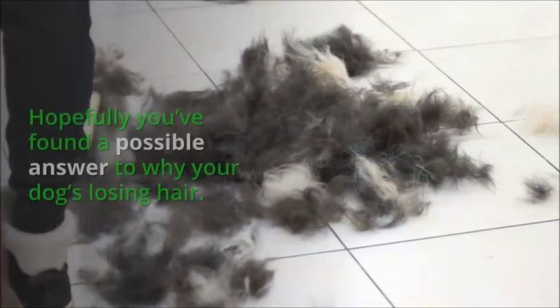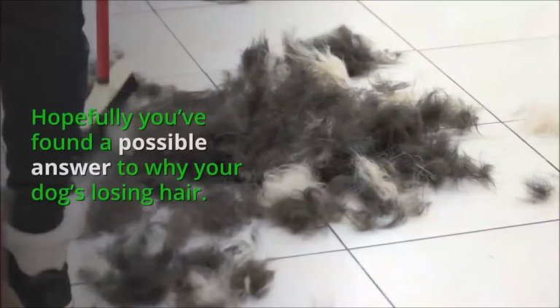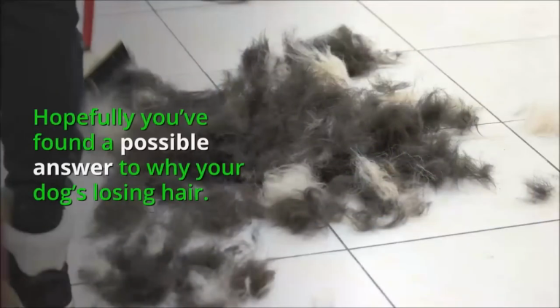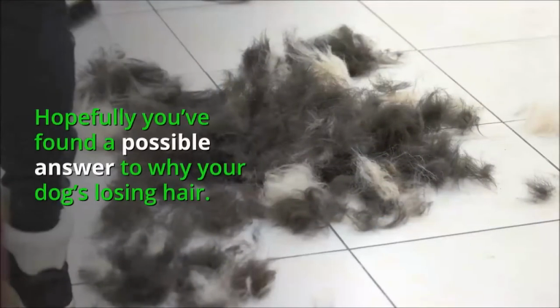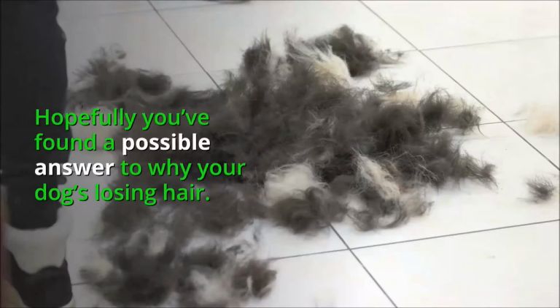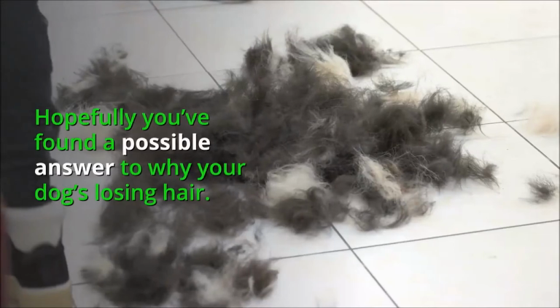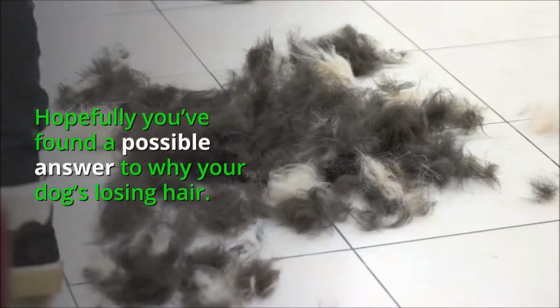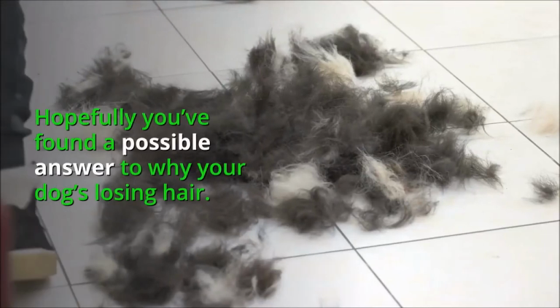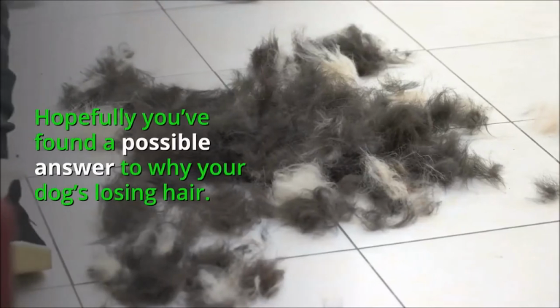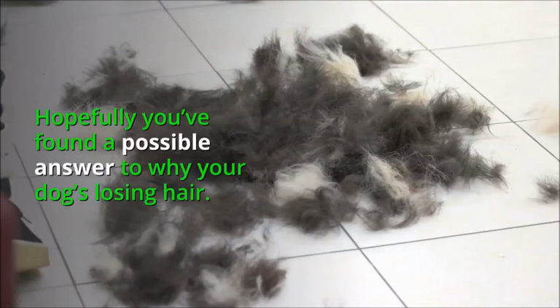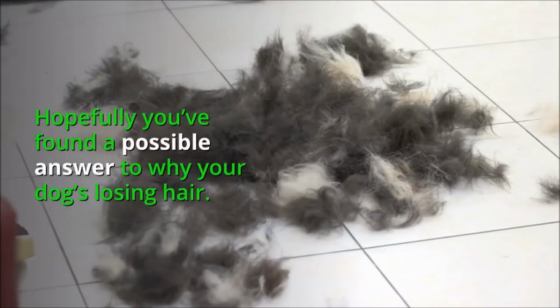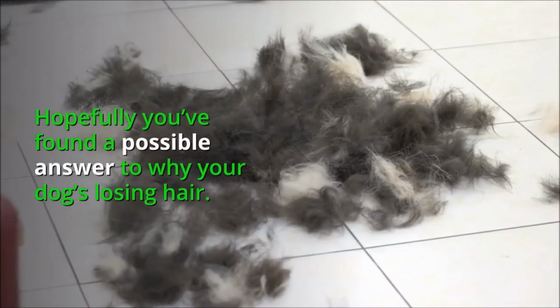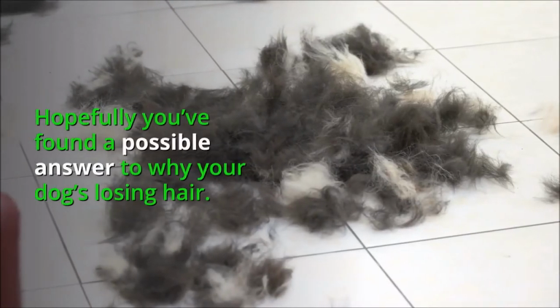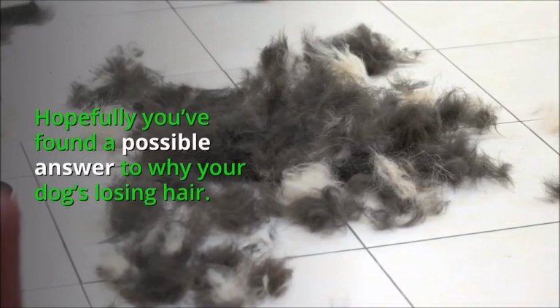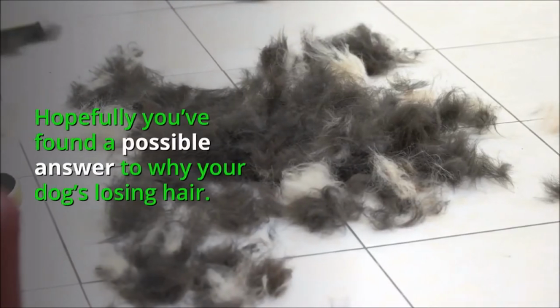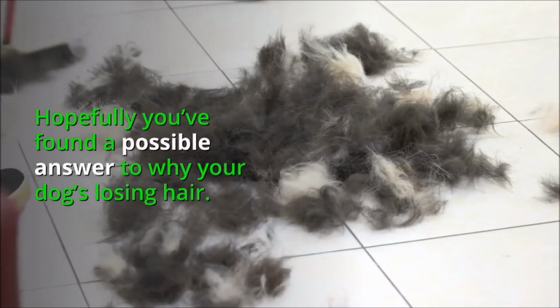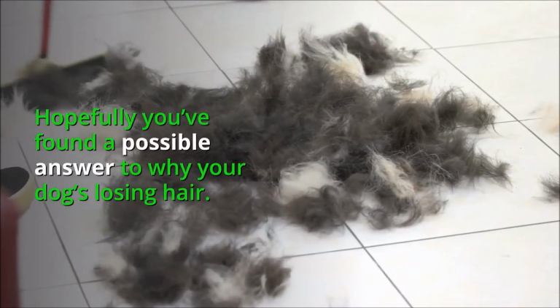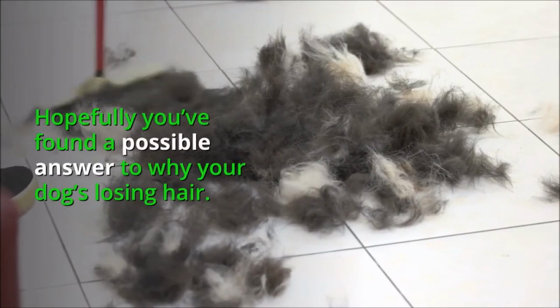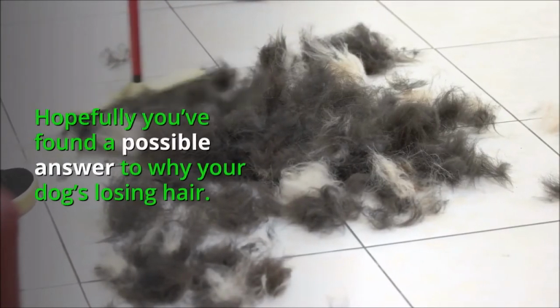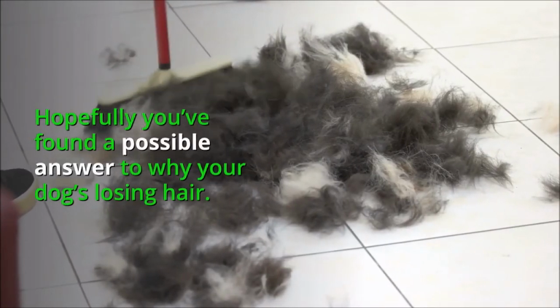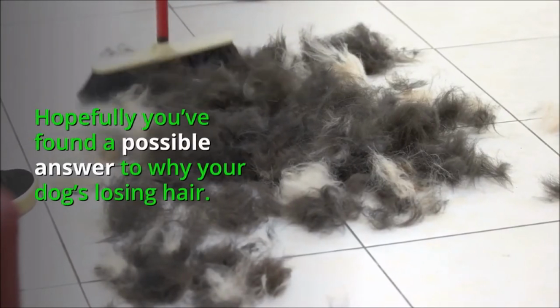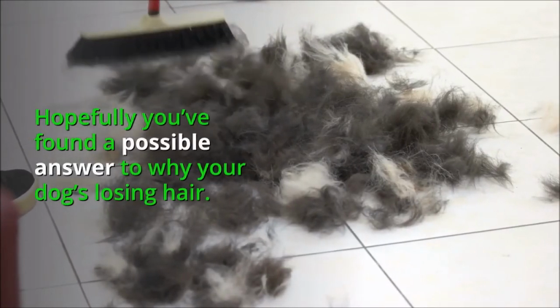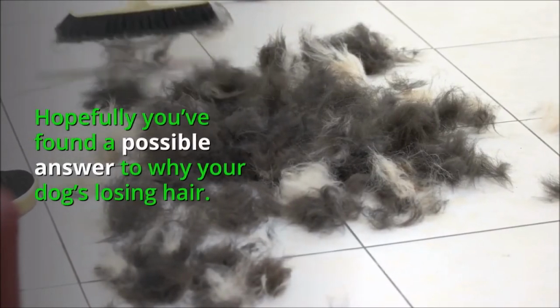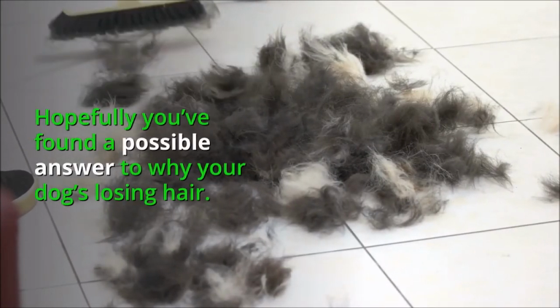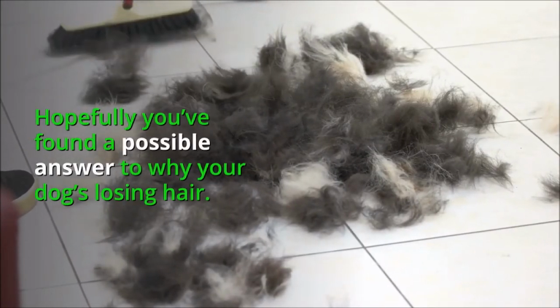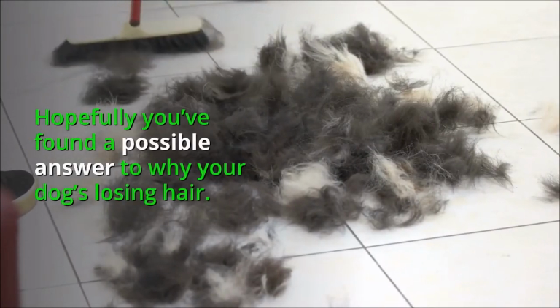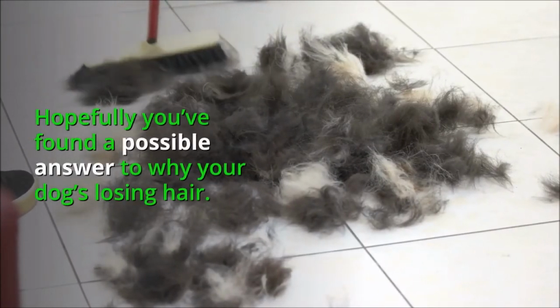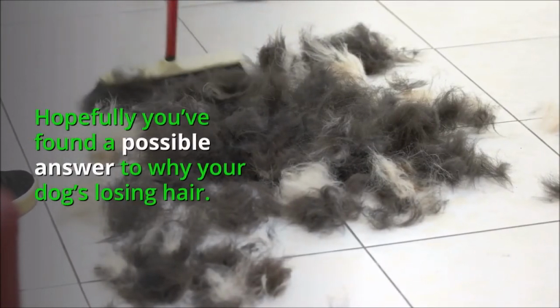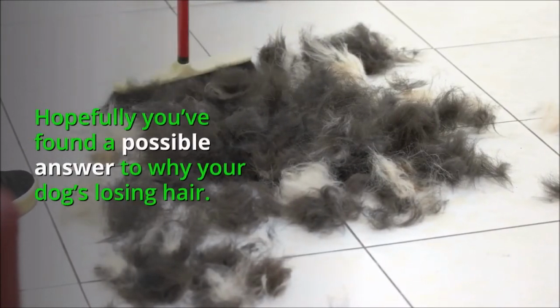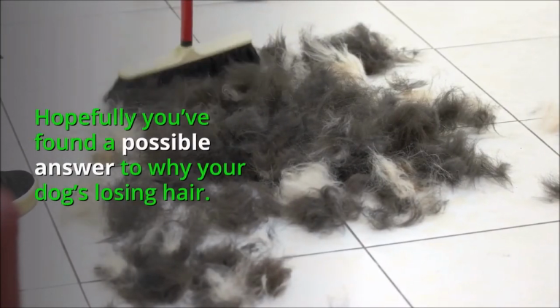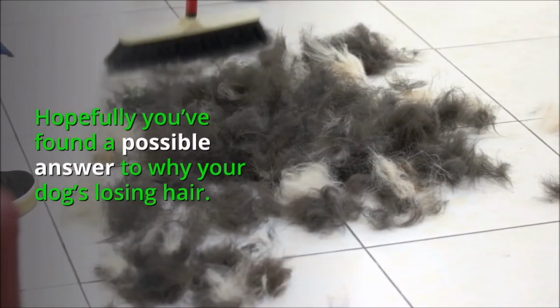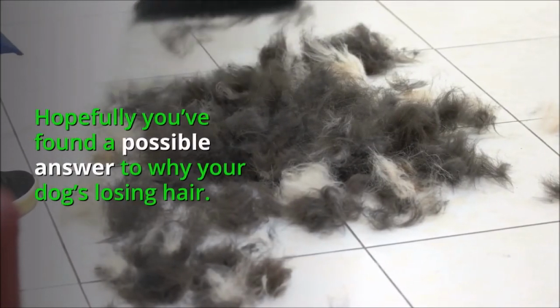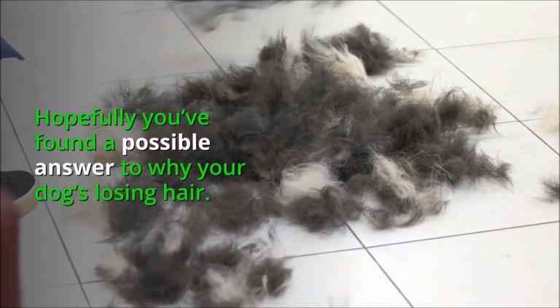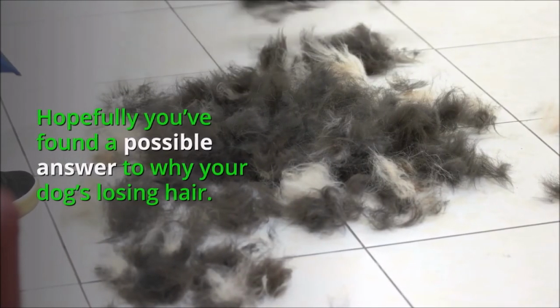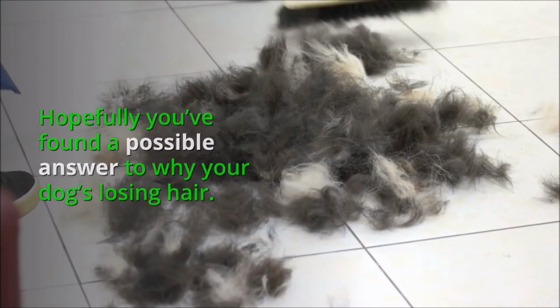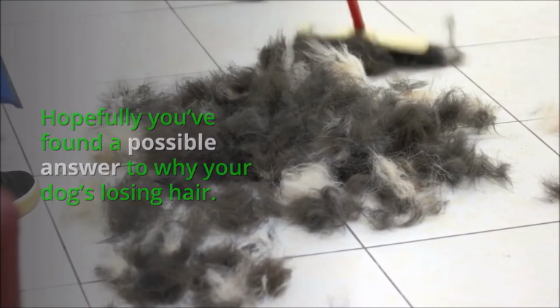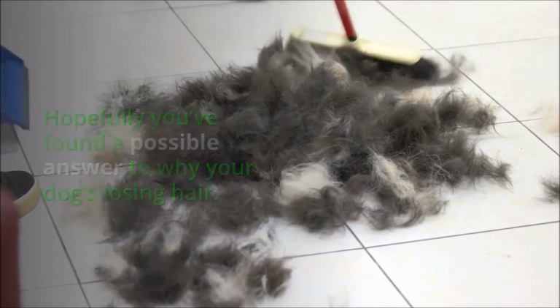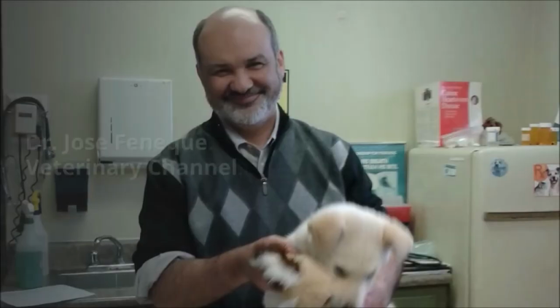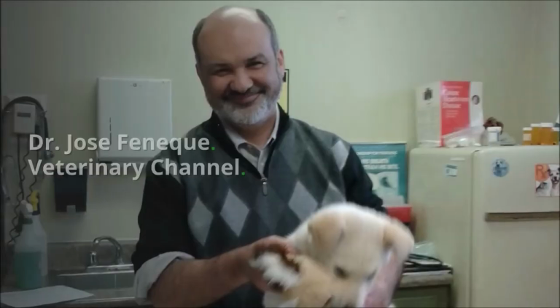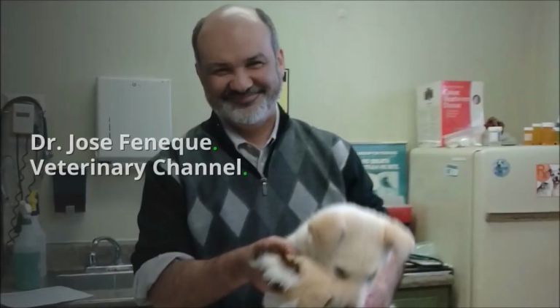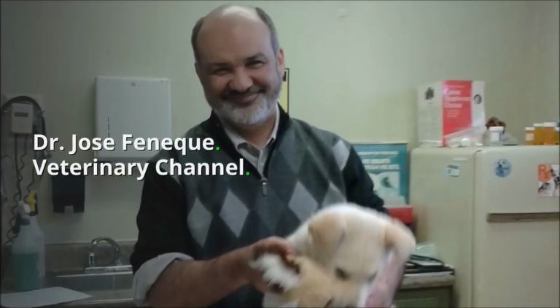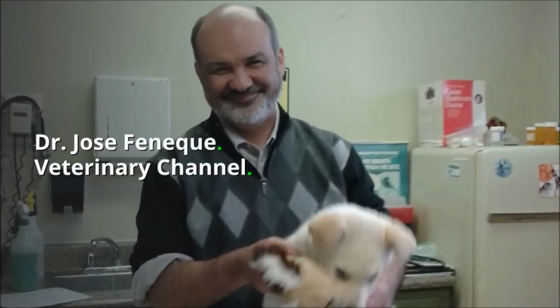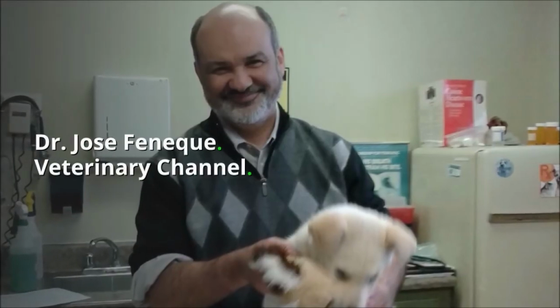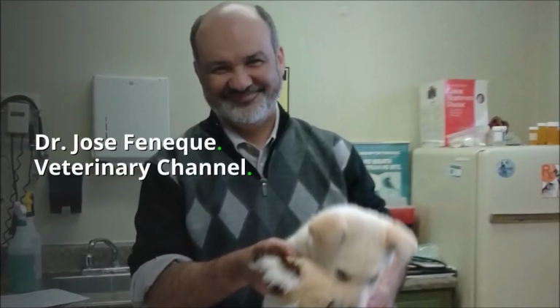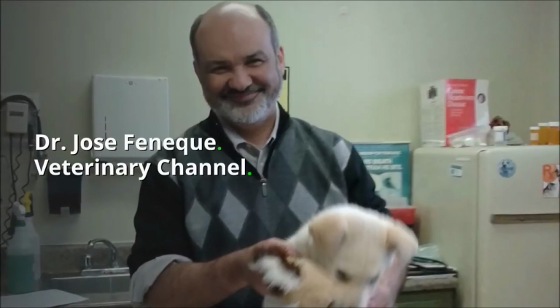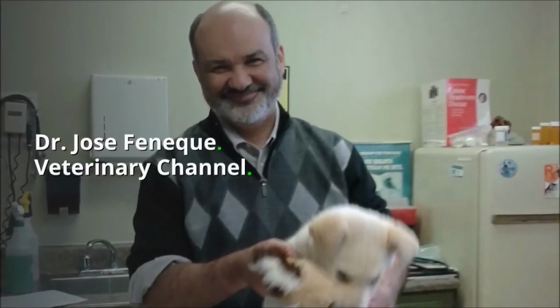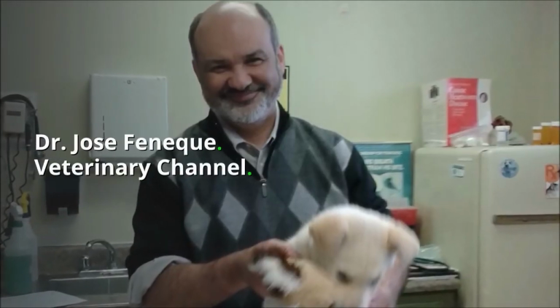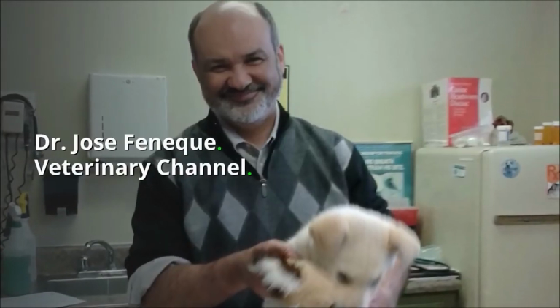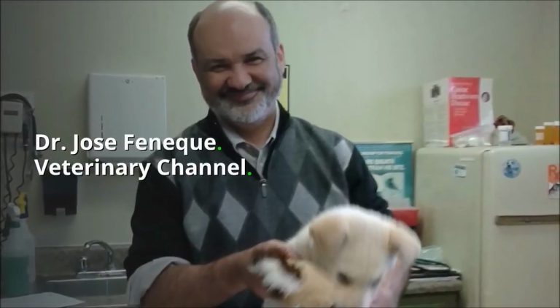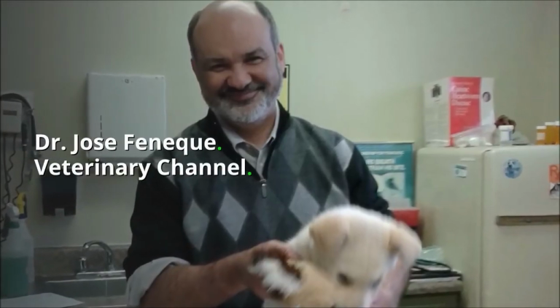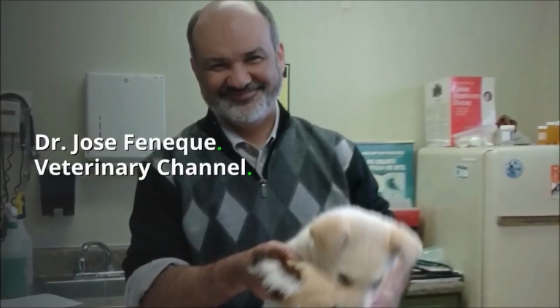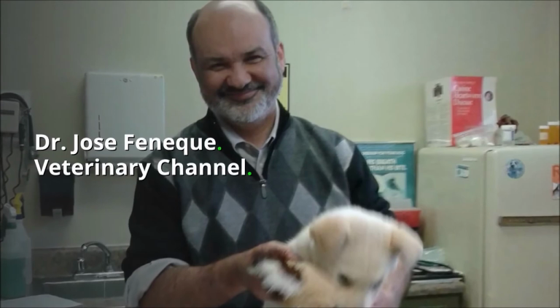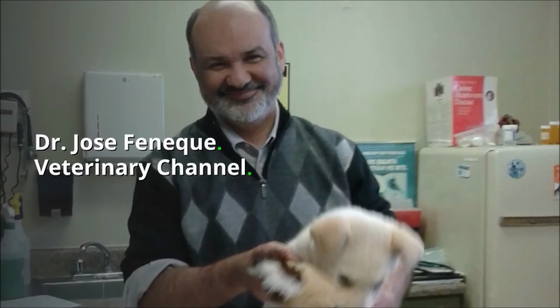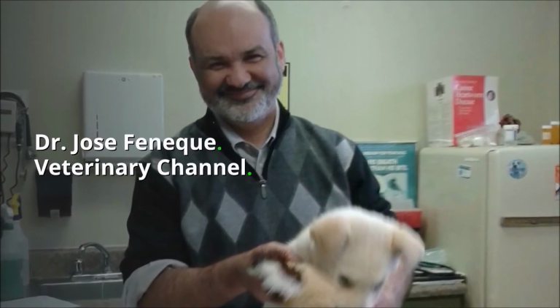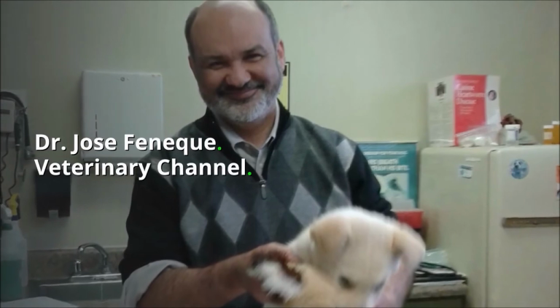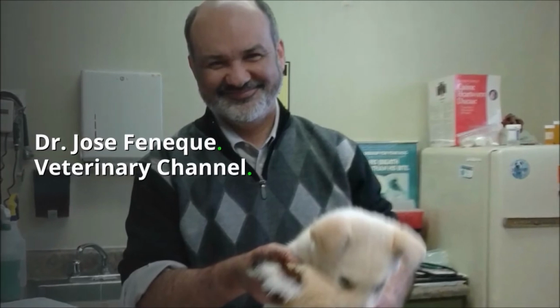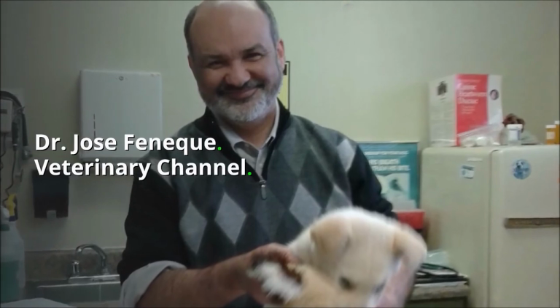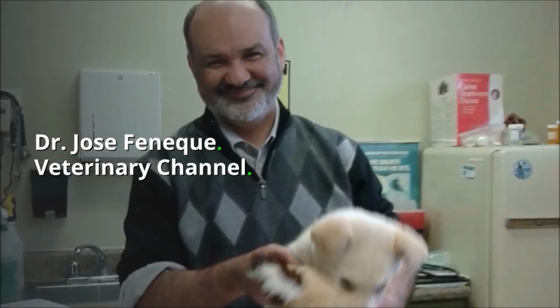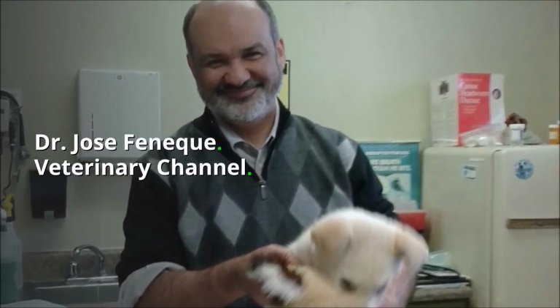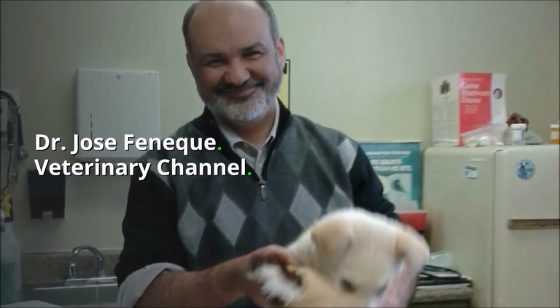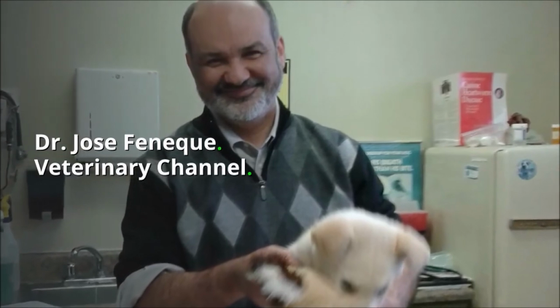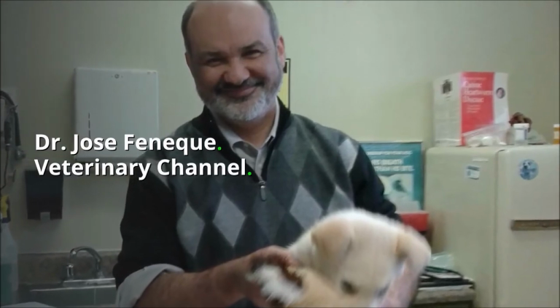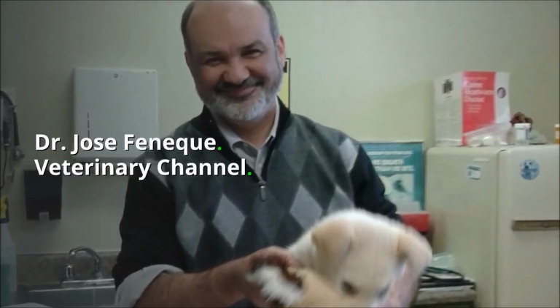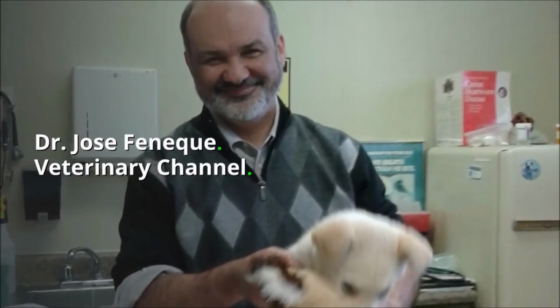Hopefully you've found a possible answer to why your dog is losing hair. Dr. Jose Fanek, Veterinary Channel.